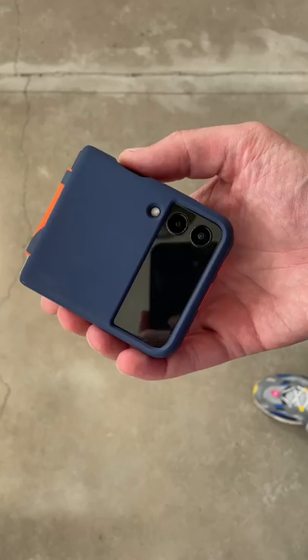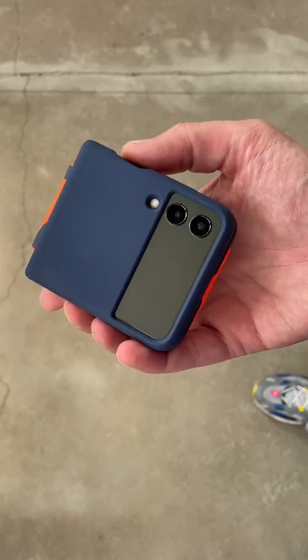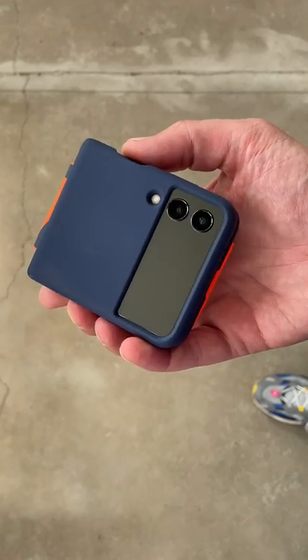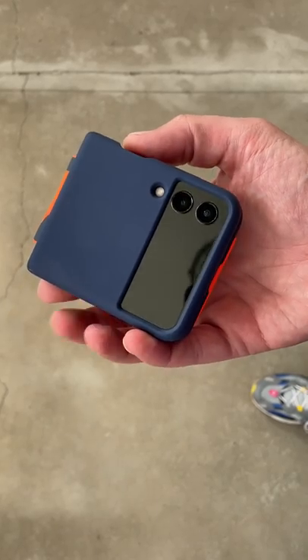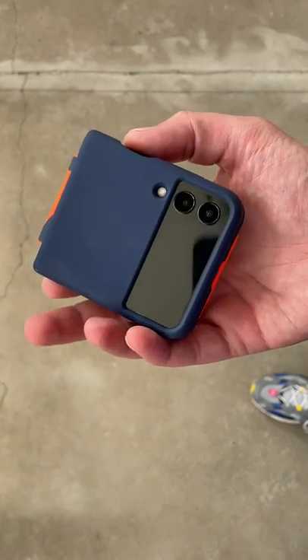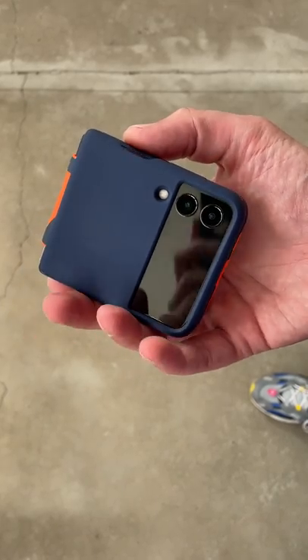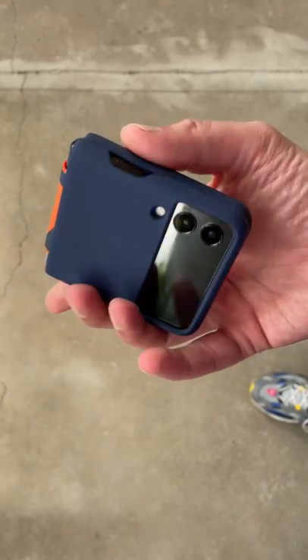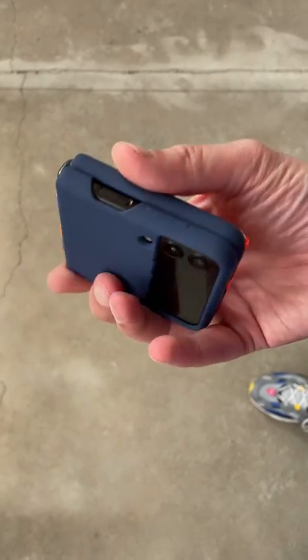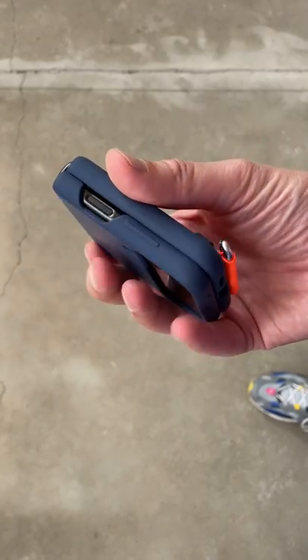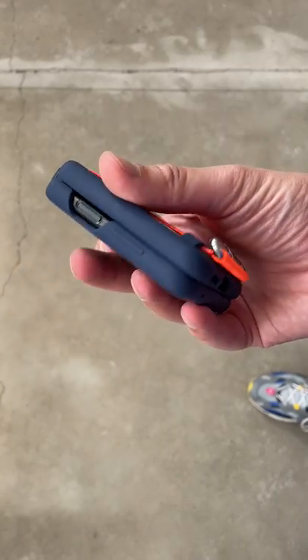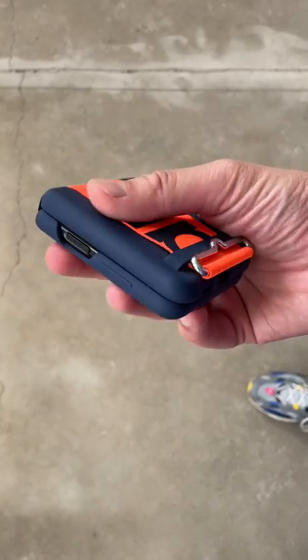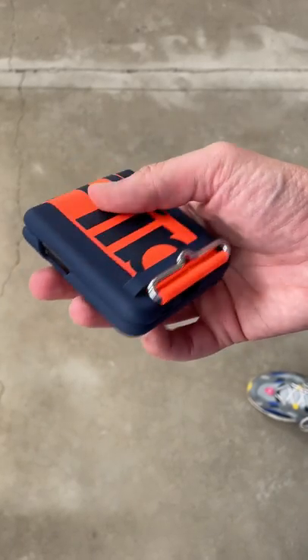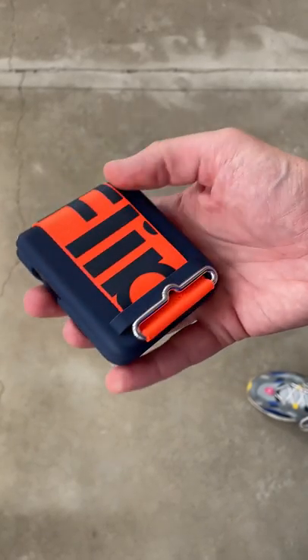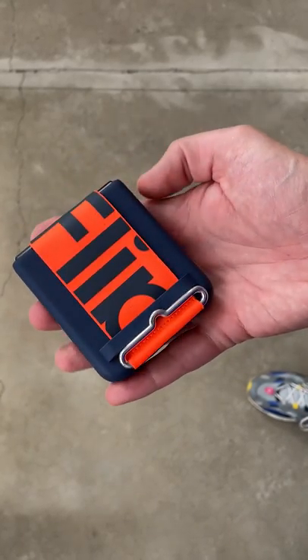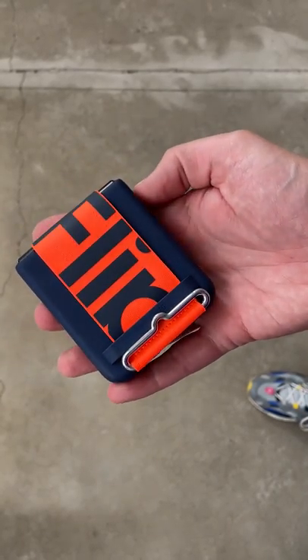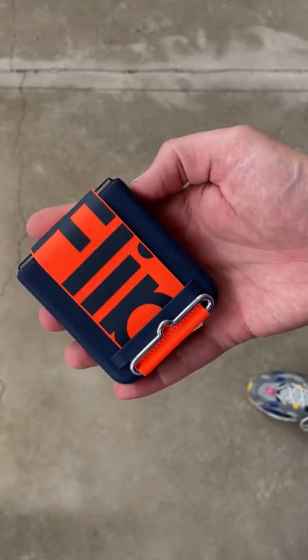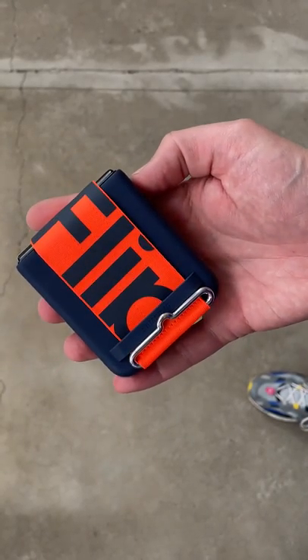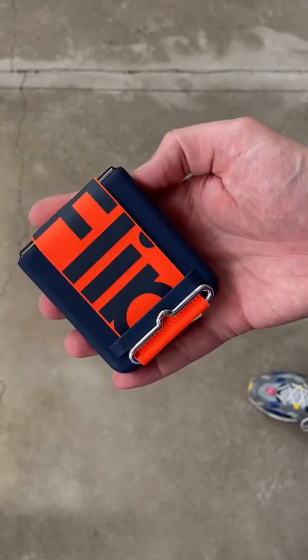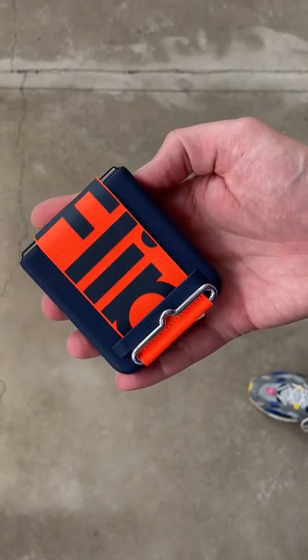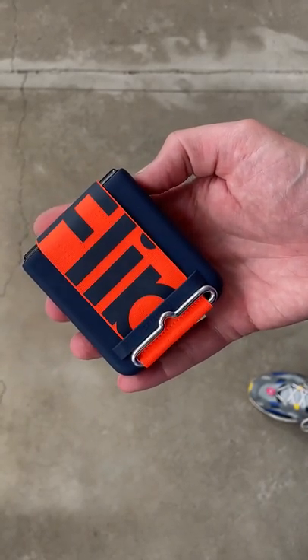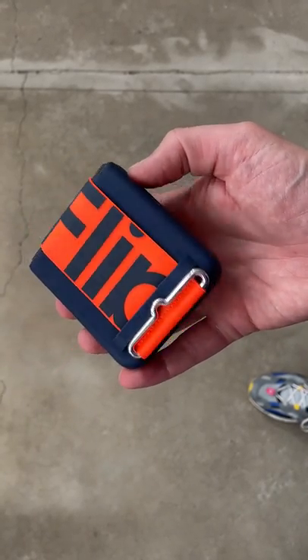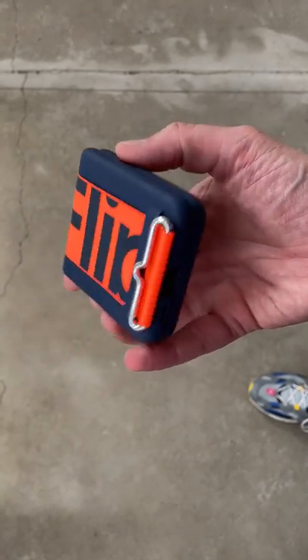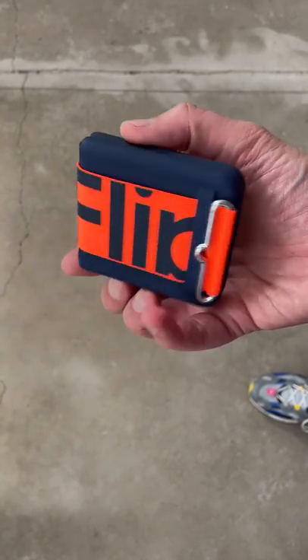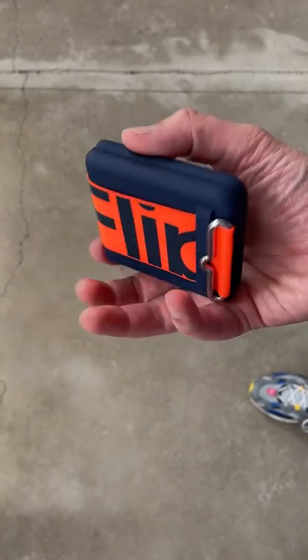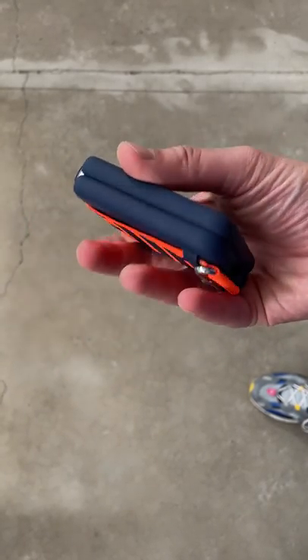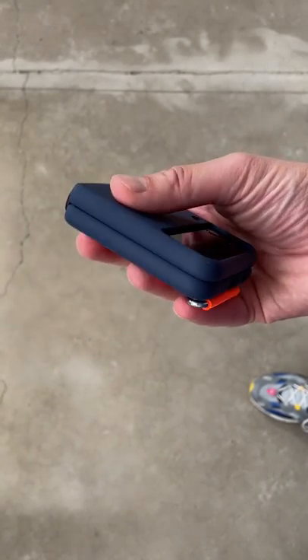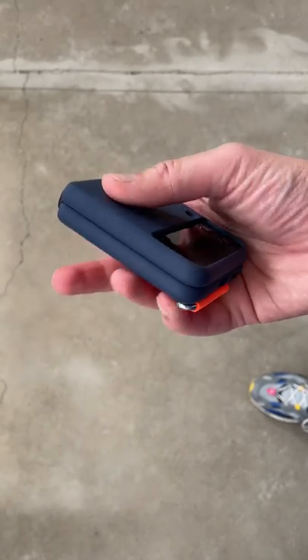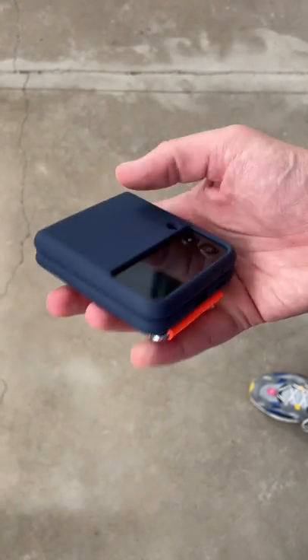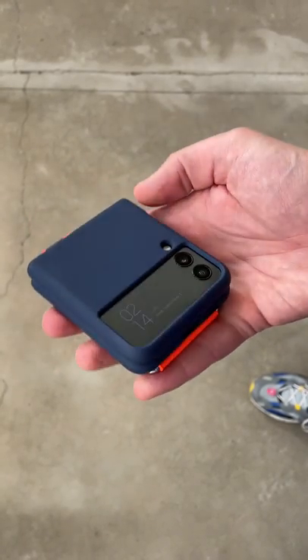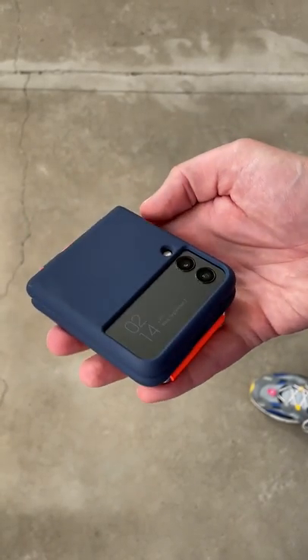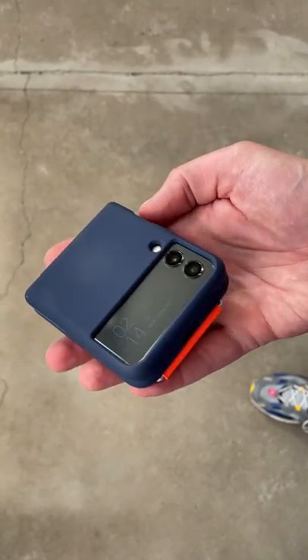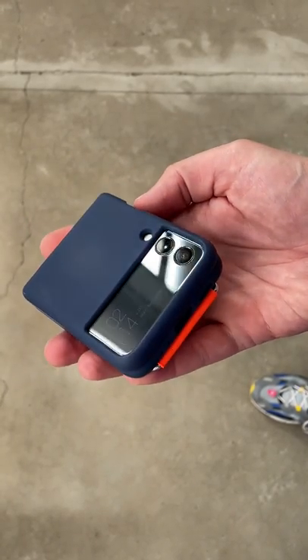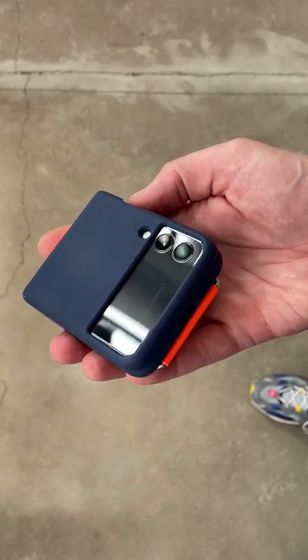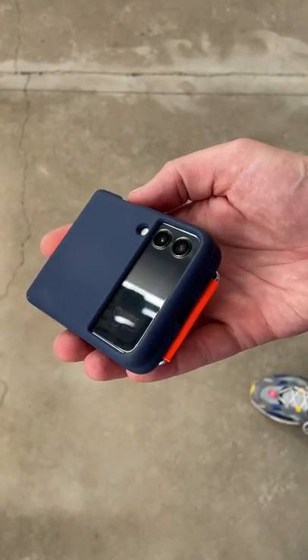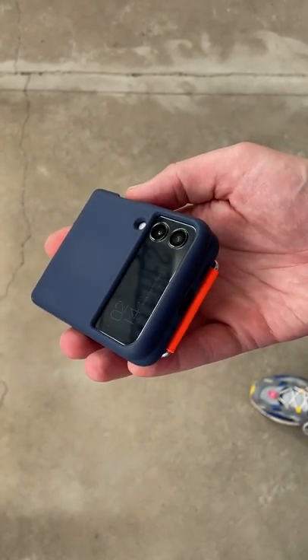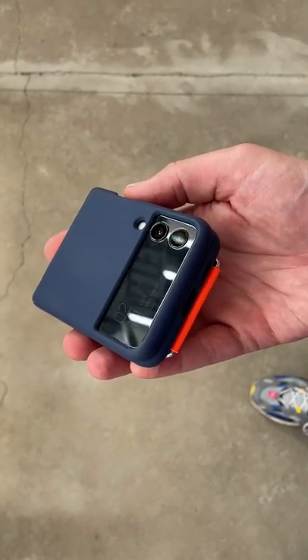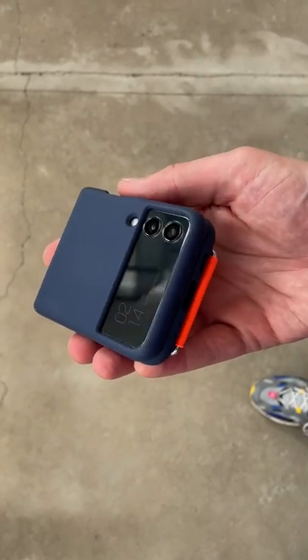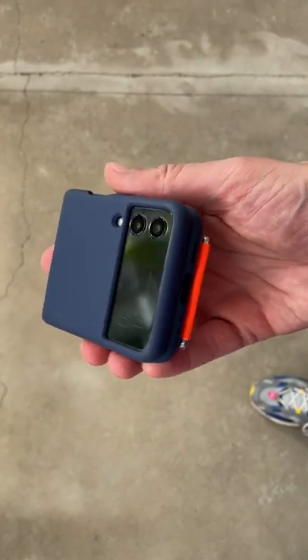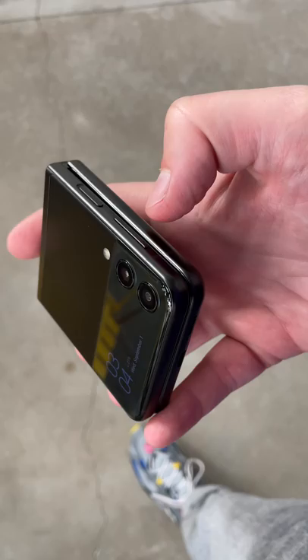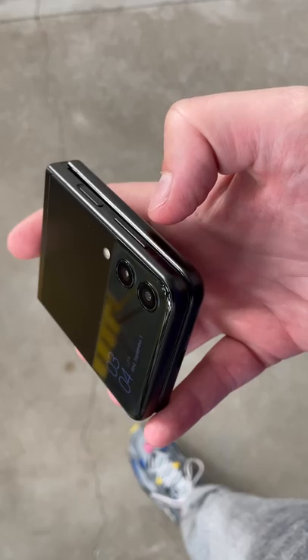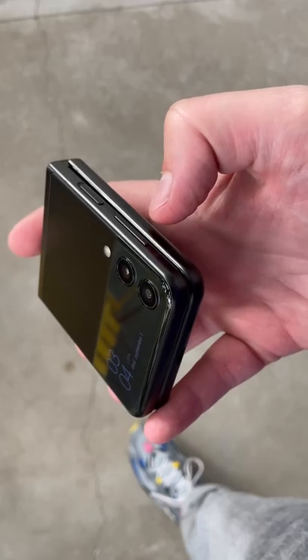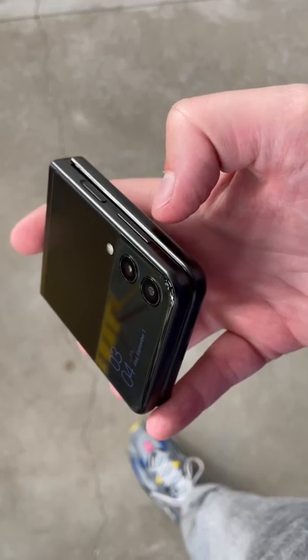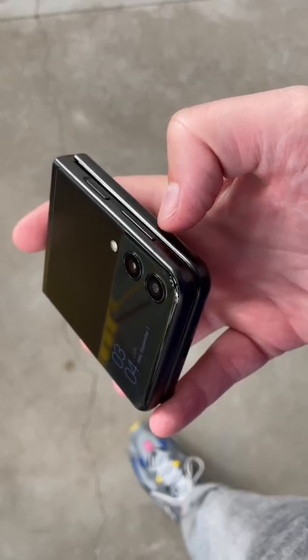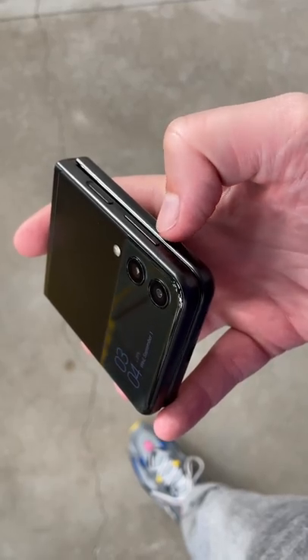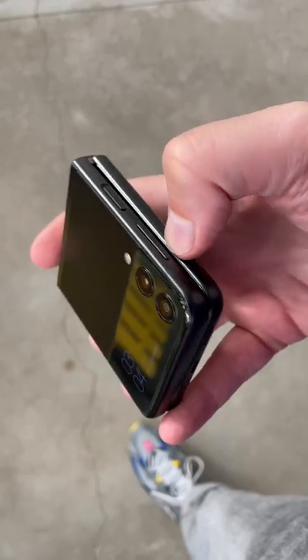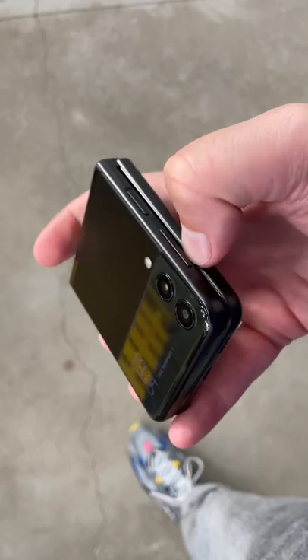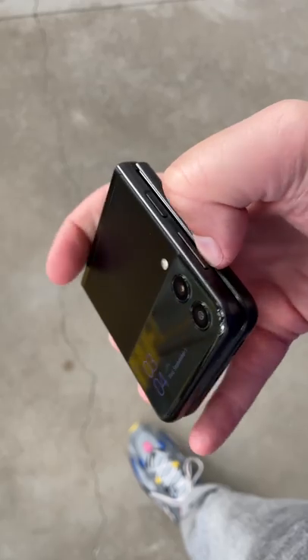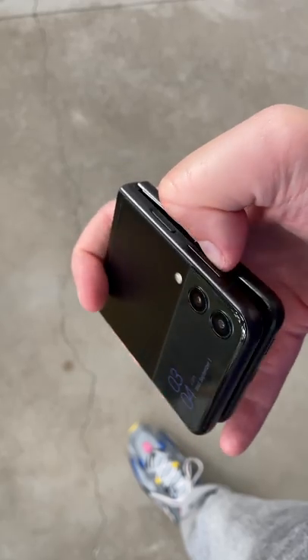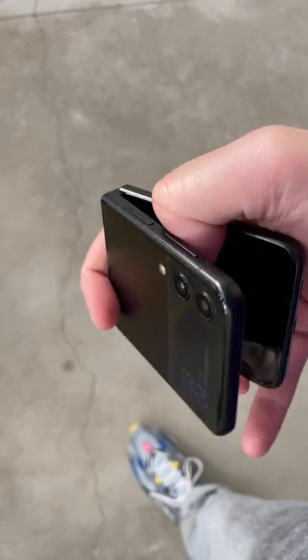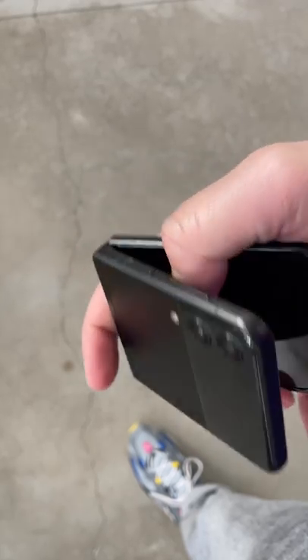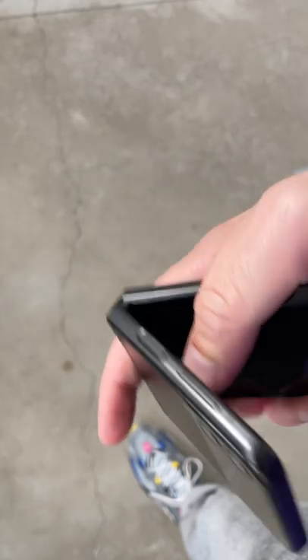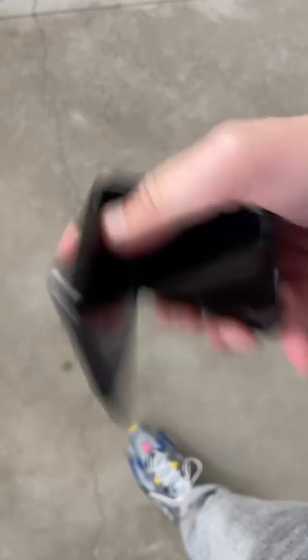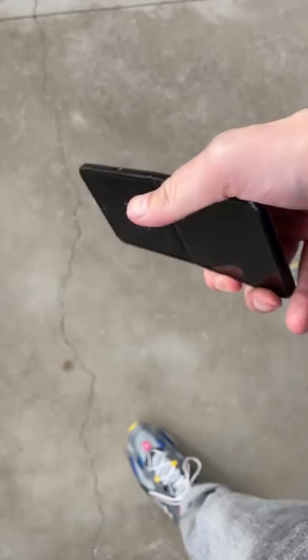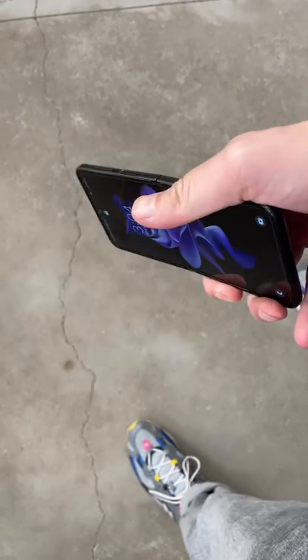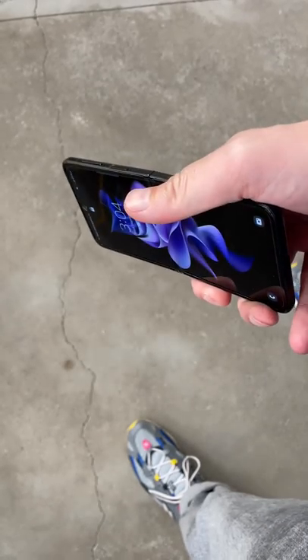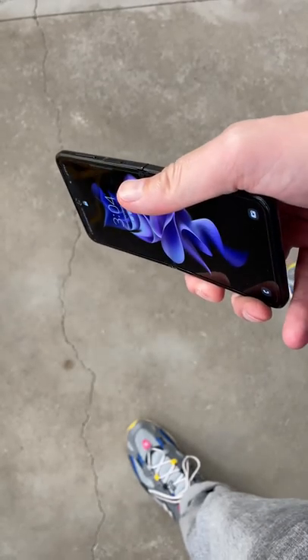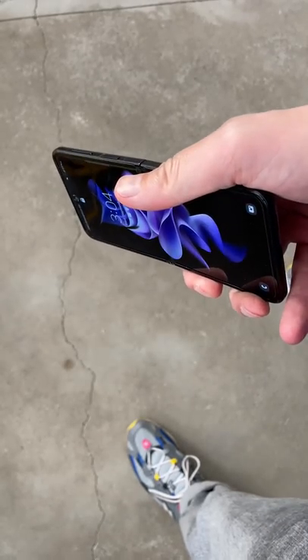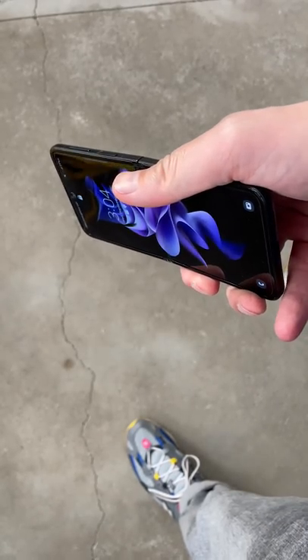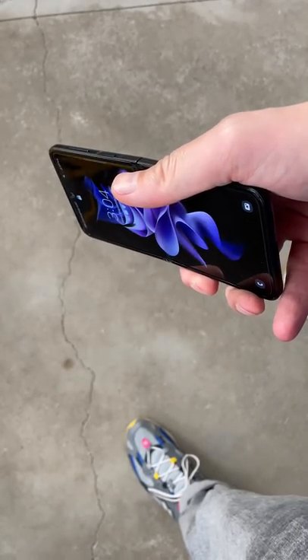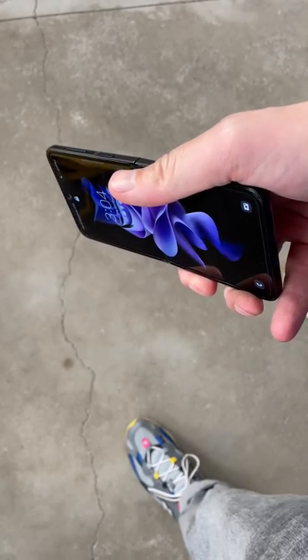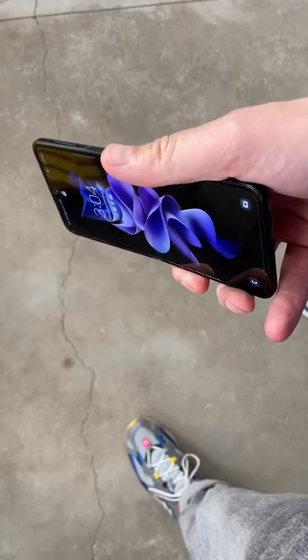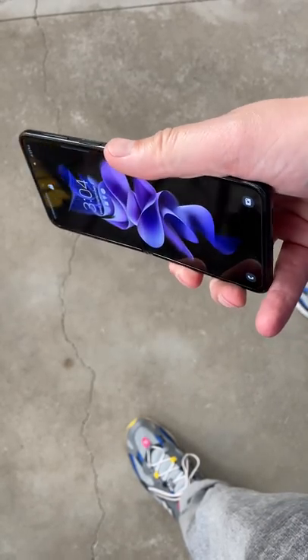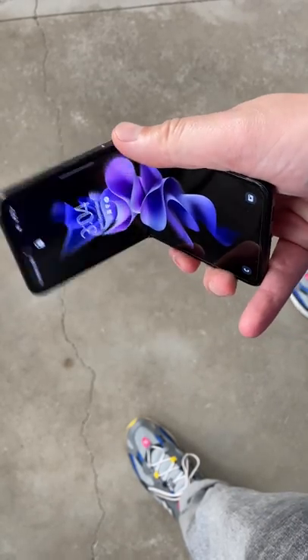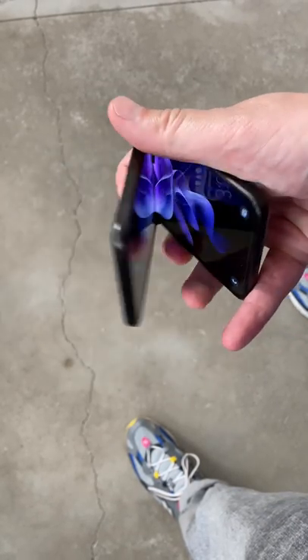So you bought the Z Flip 3 and you're wondering if you should buy this case. Without it, you can use your thumb to open the phone single-handedly.